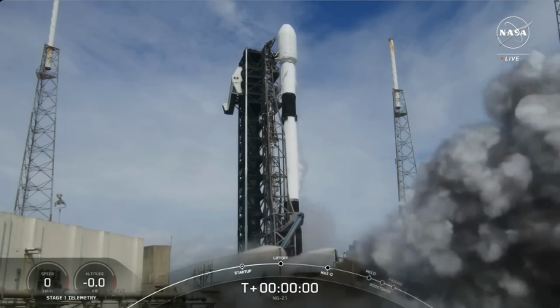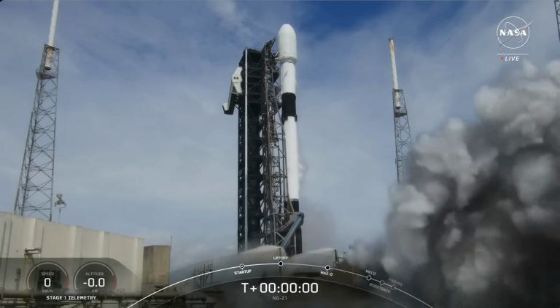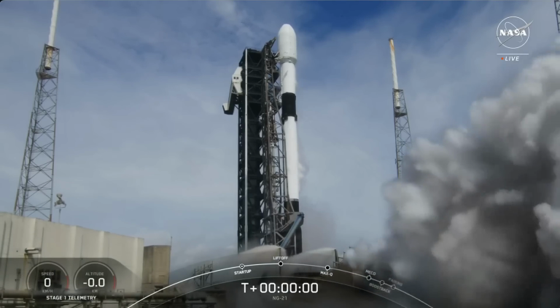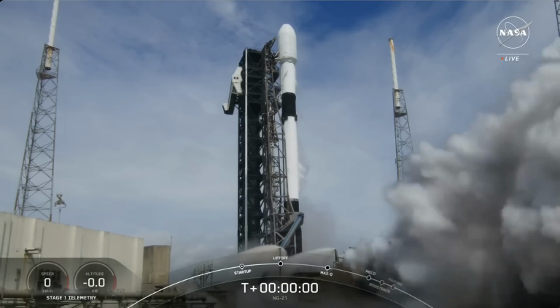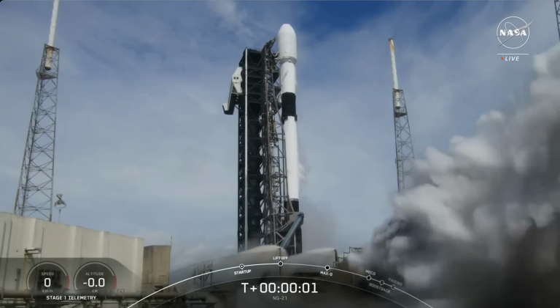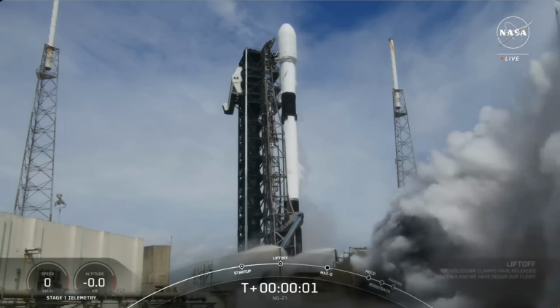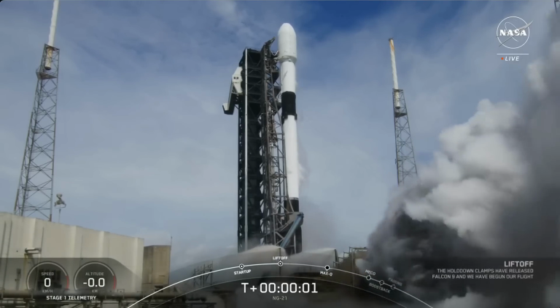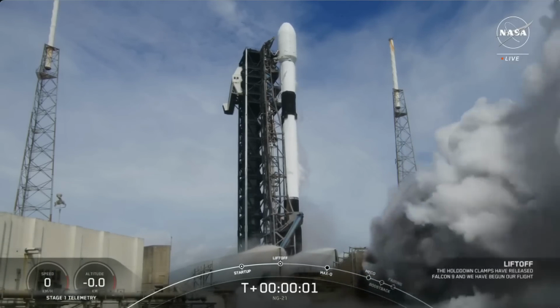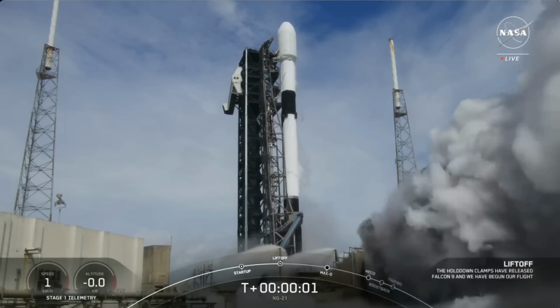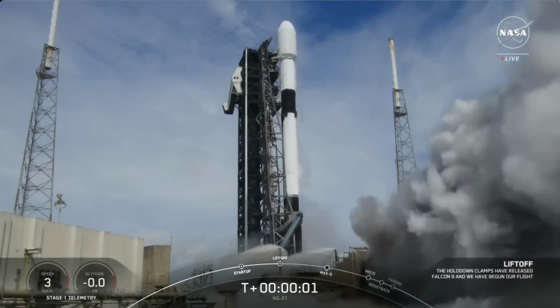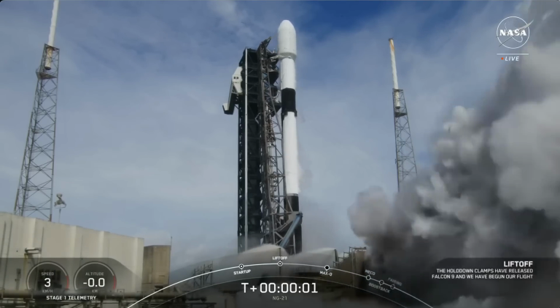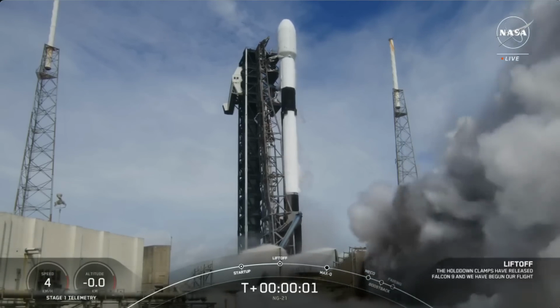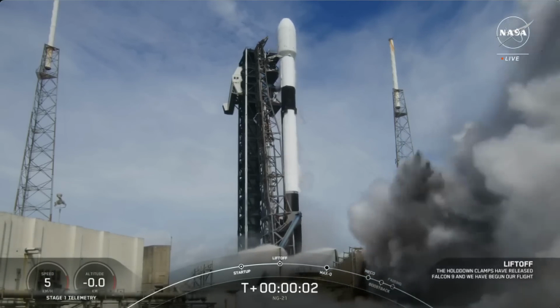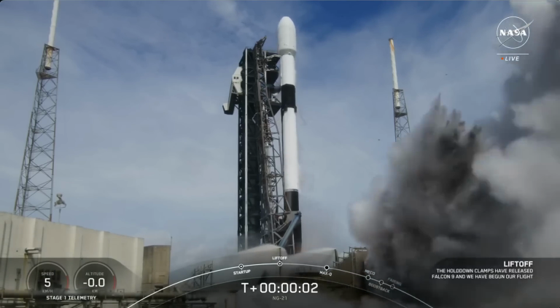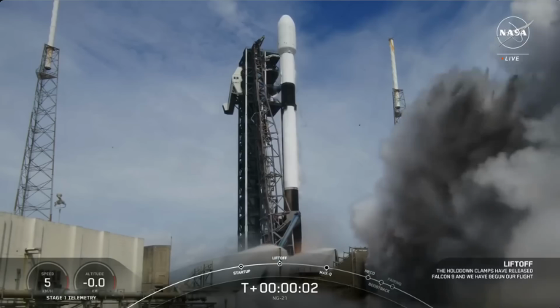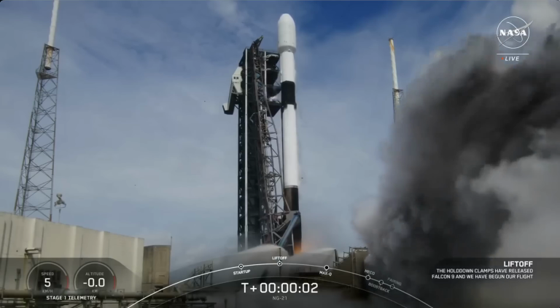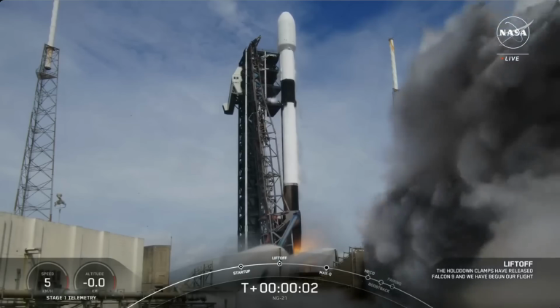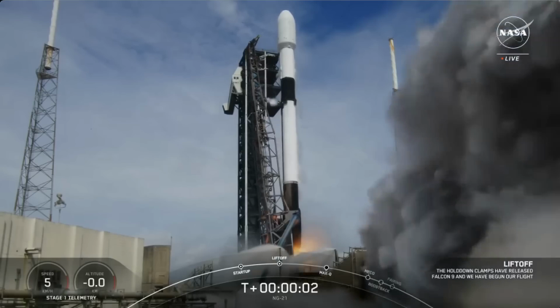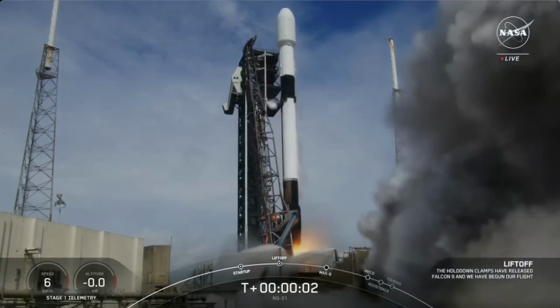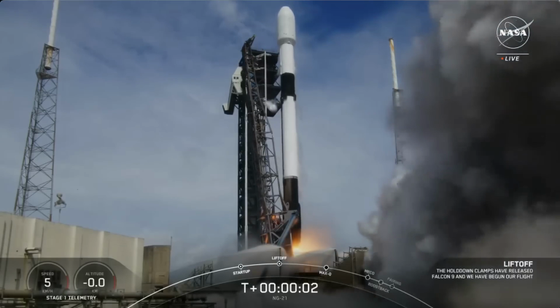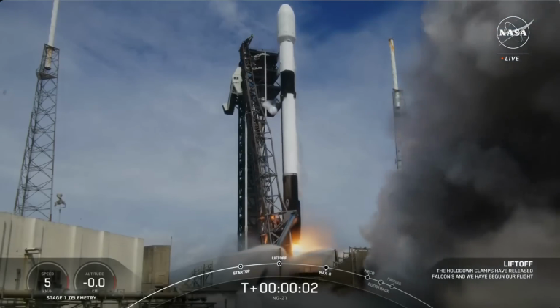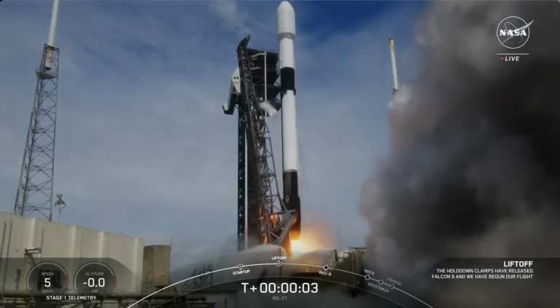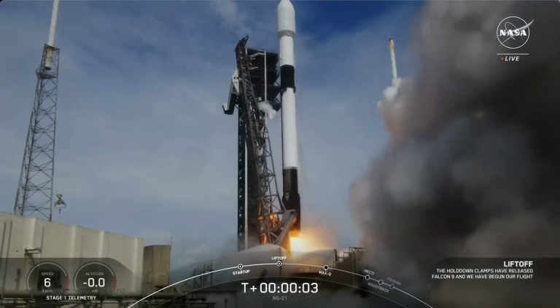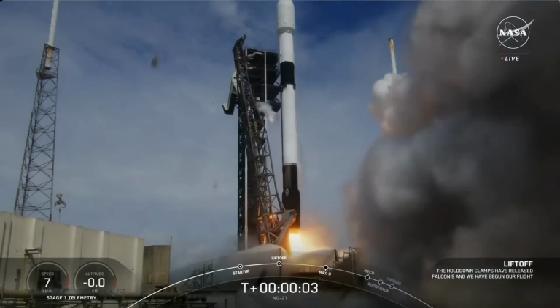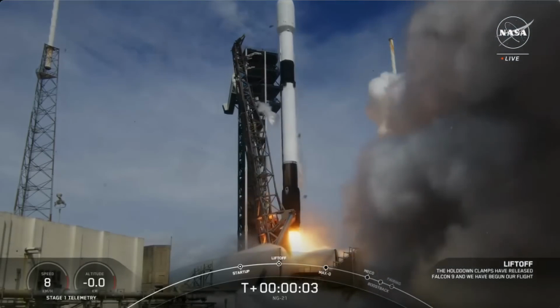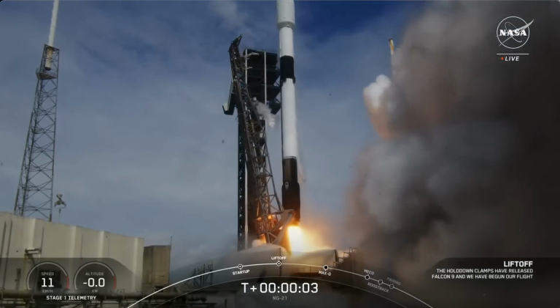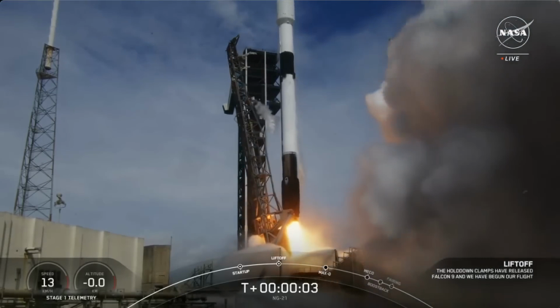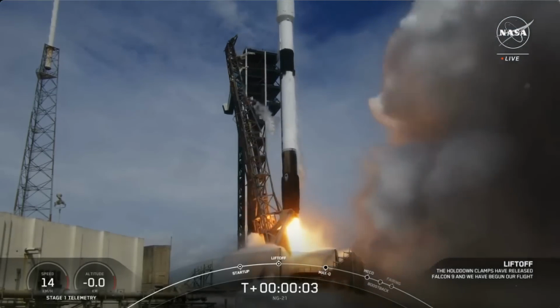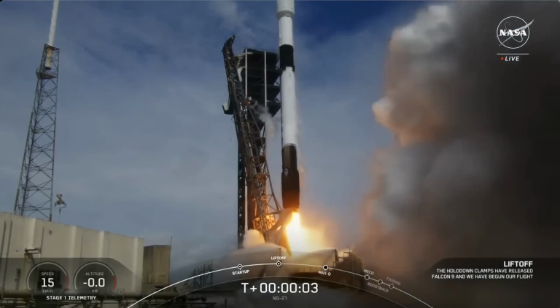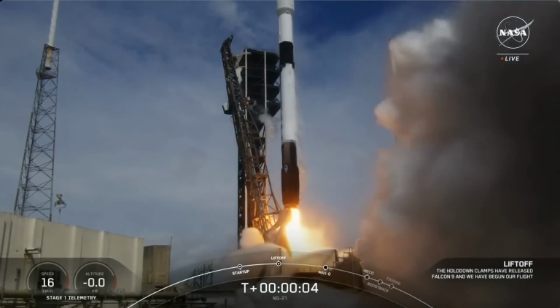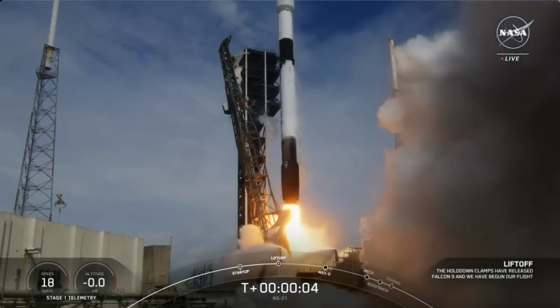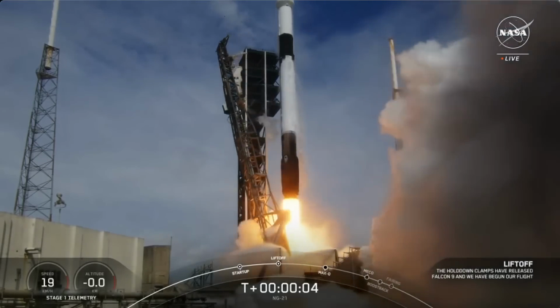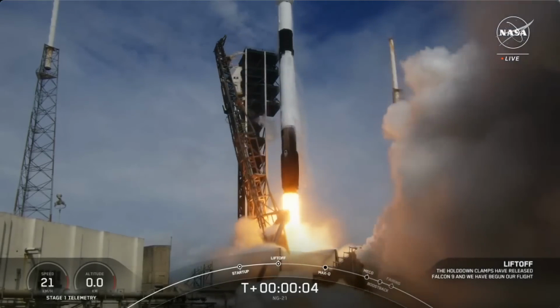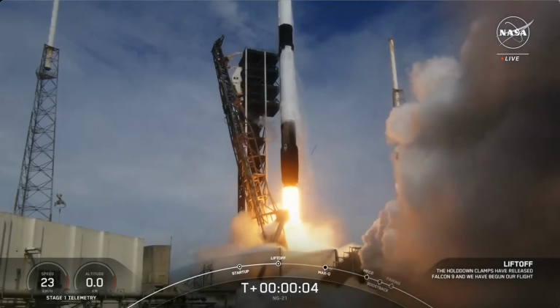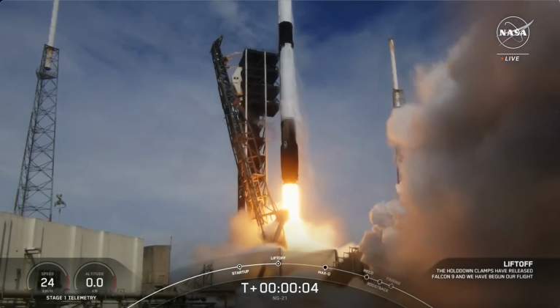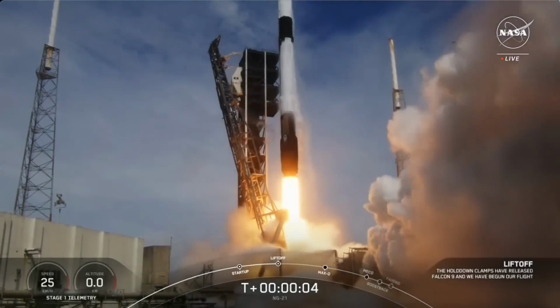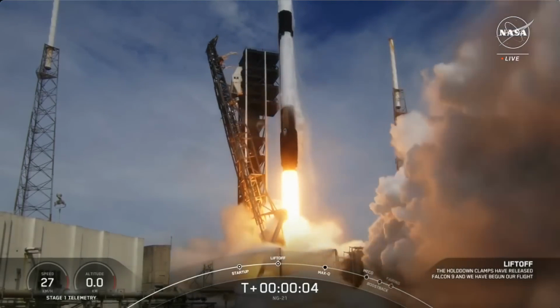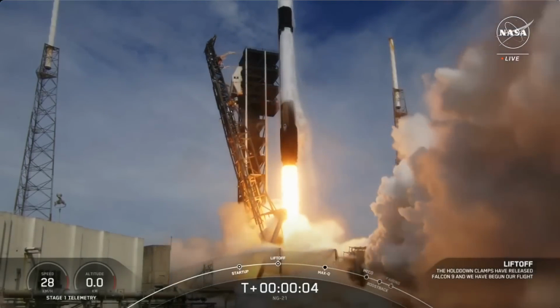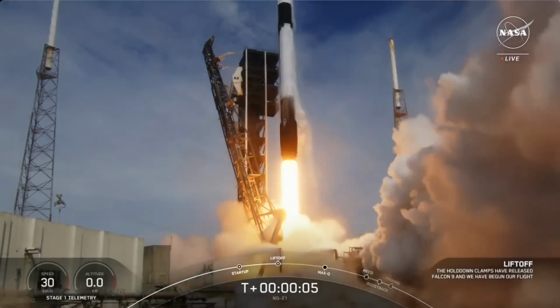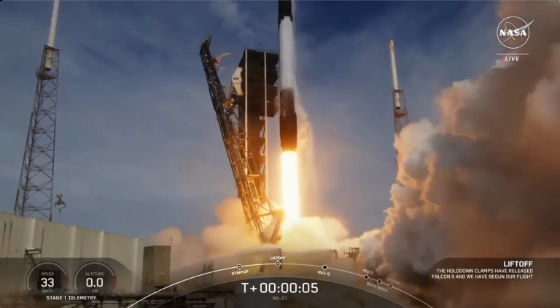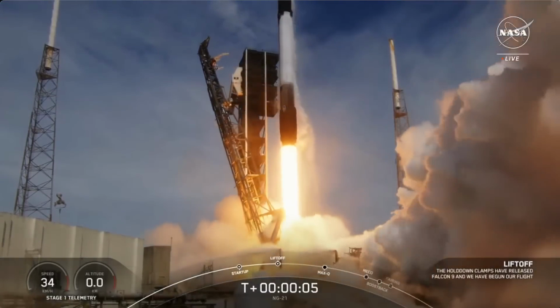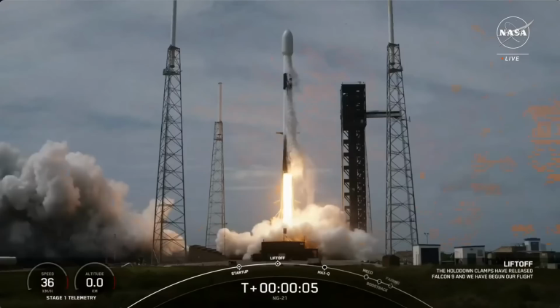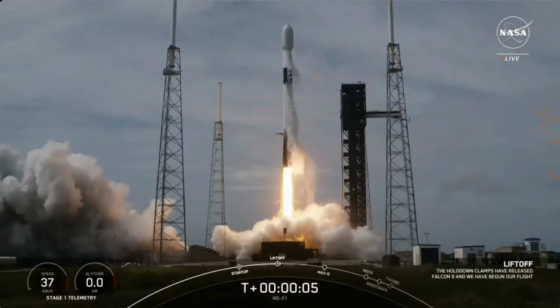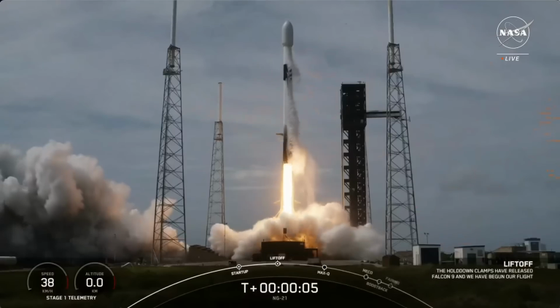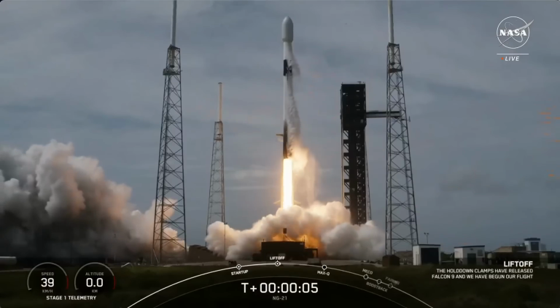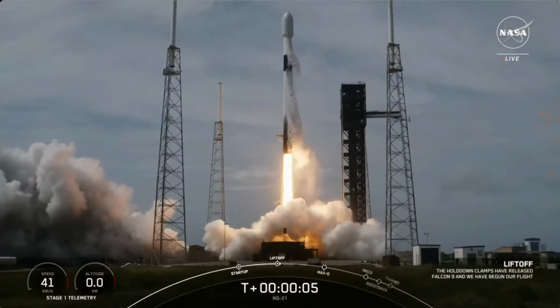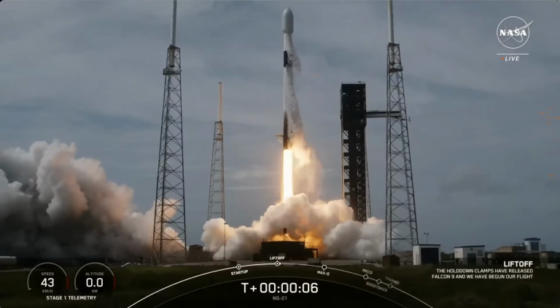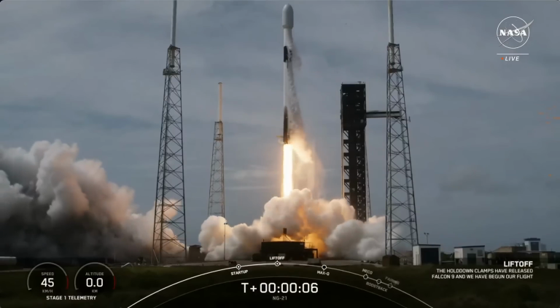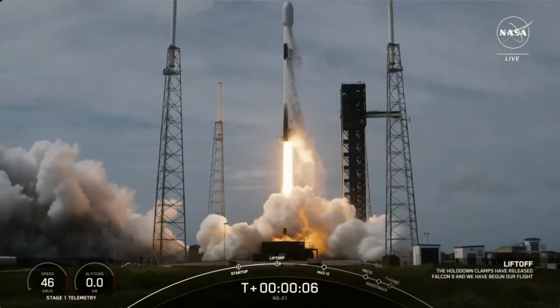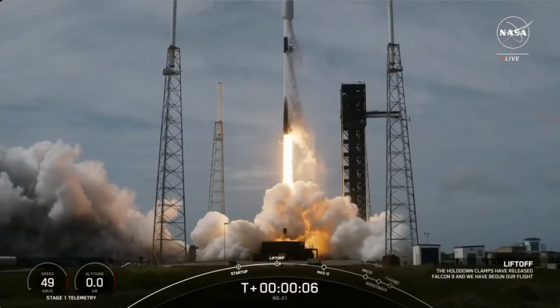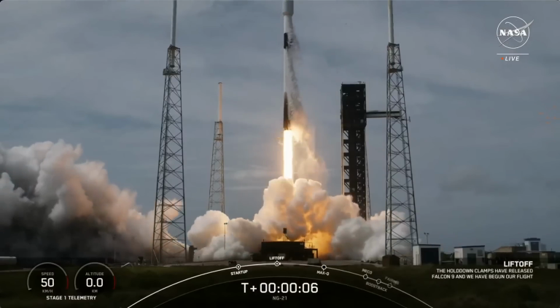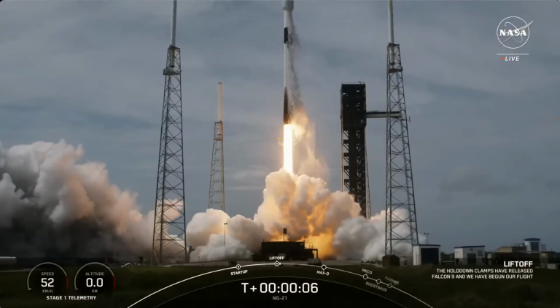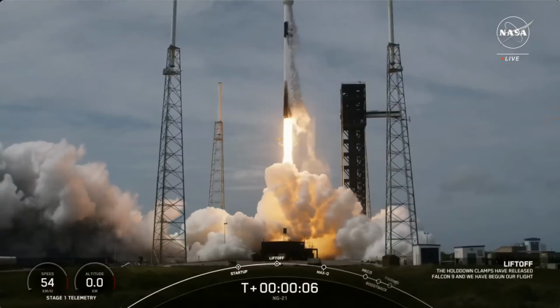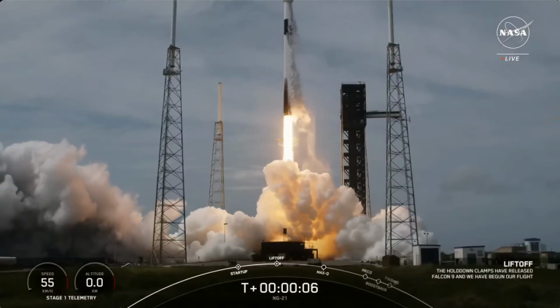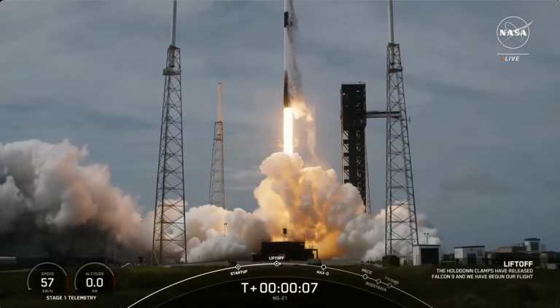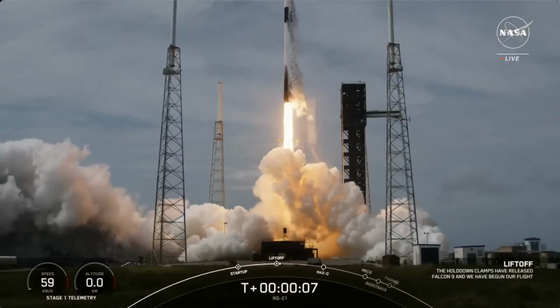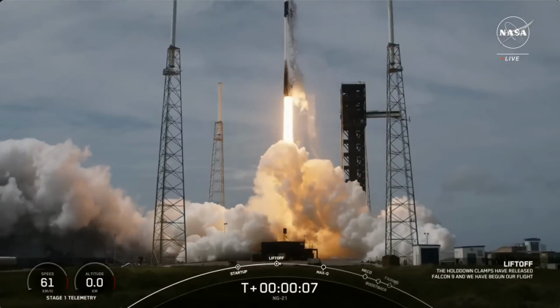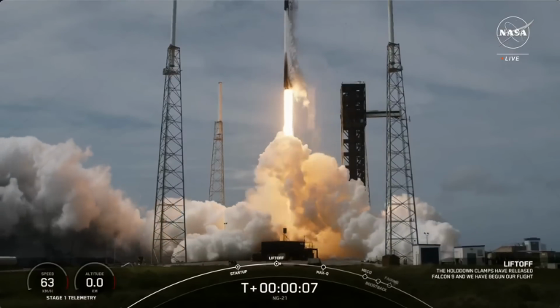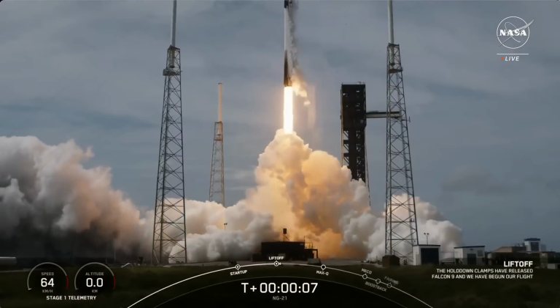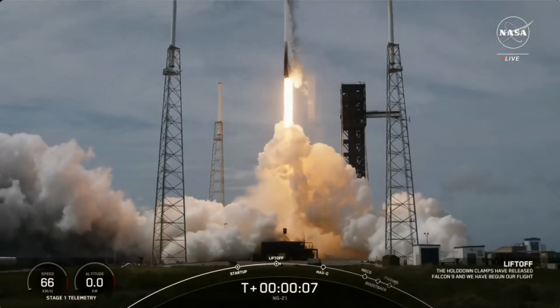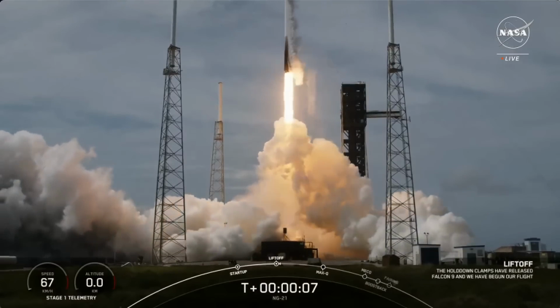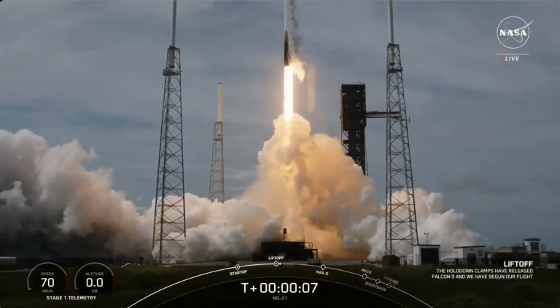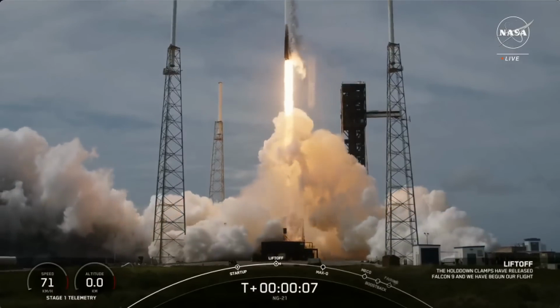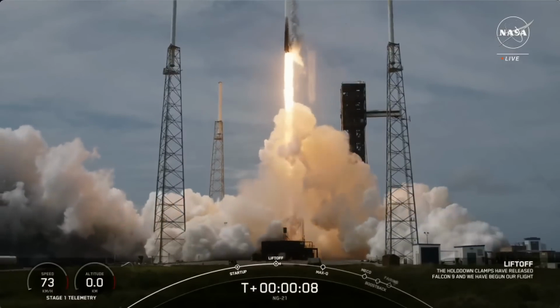Ignition, engines full power, and liftoff of Falcon 9, Ghost Basin, Ghost Cygnus, NG-21.